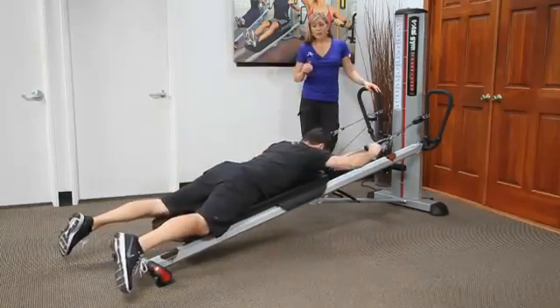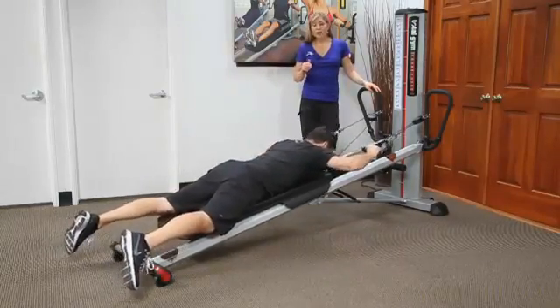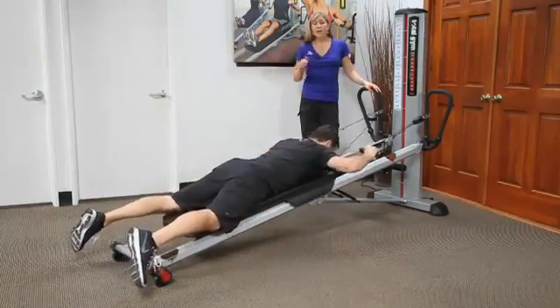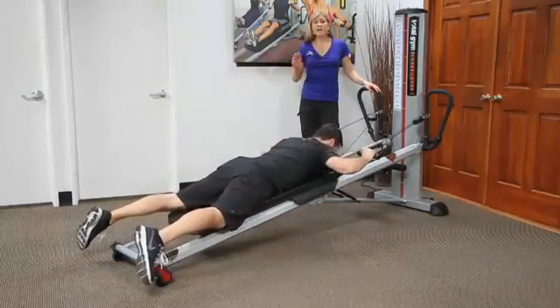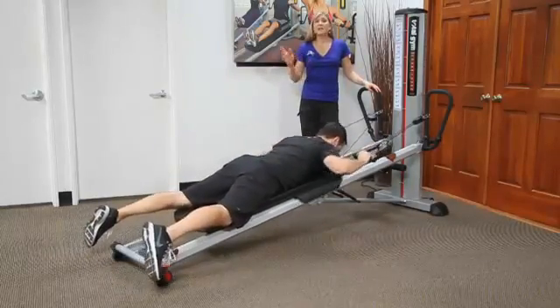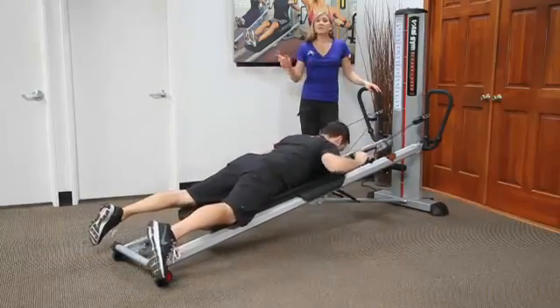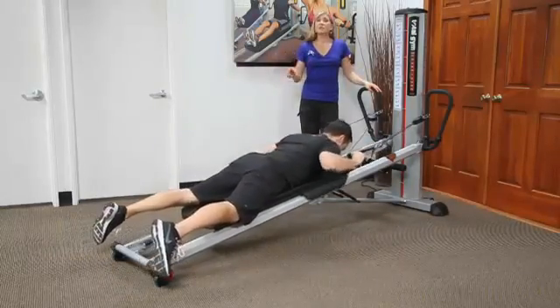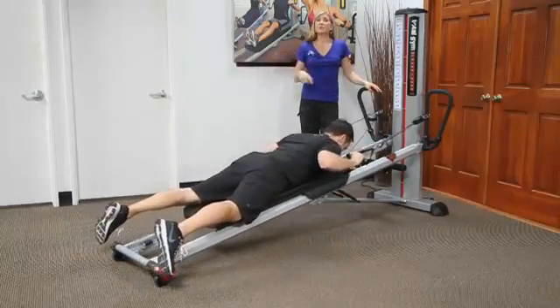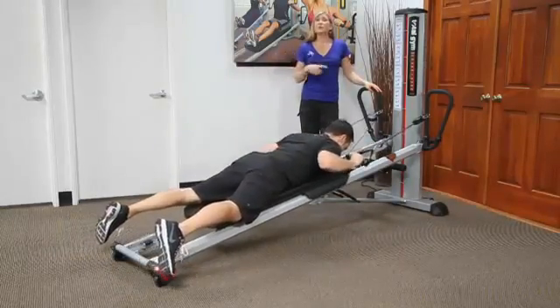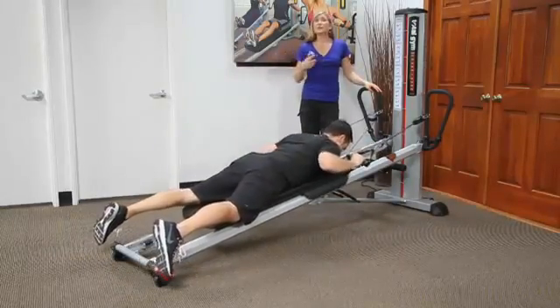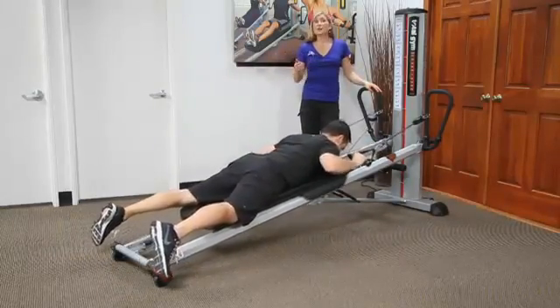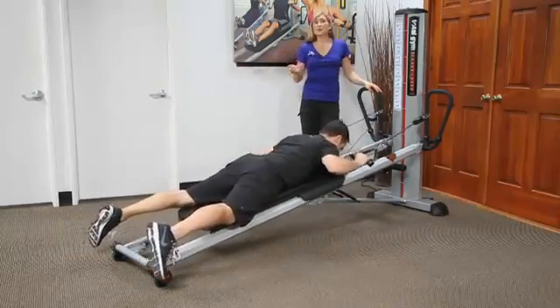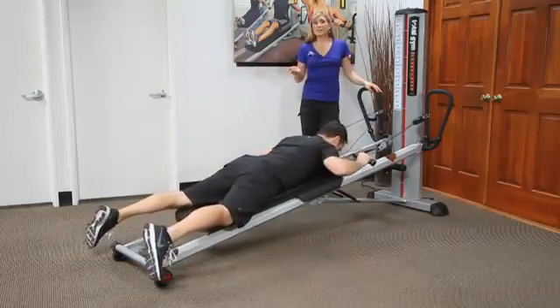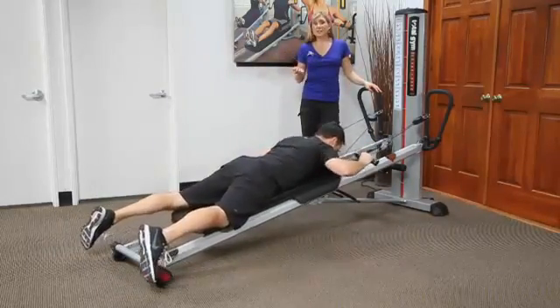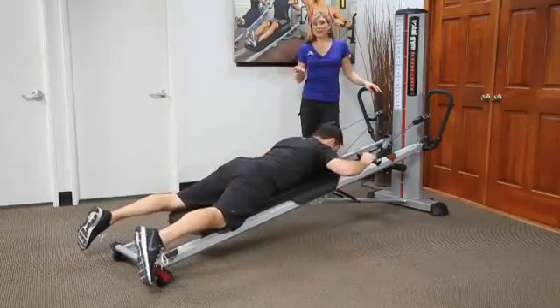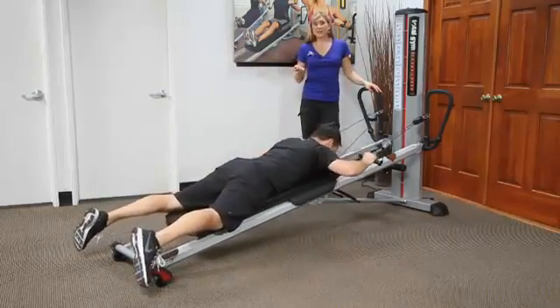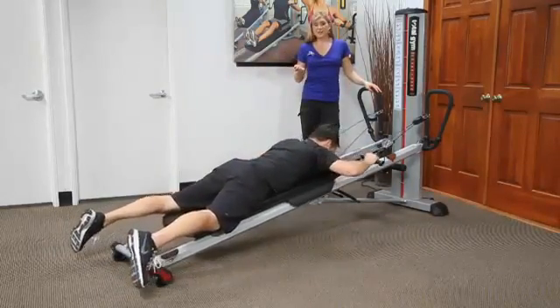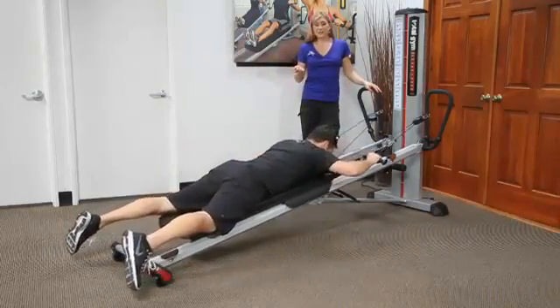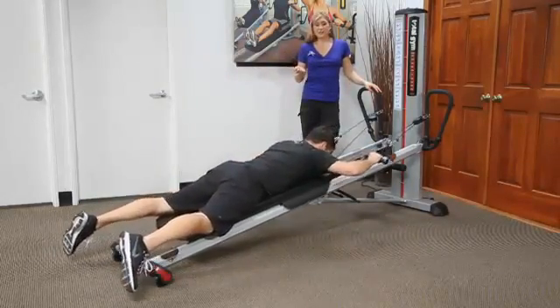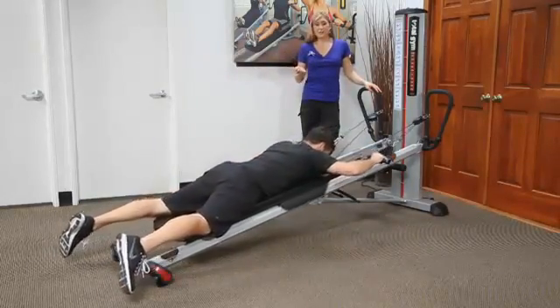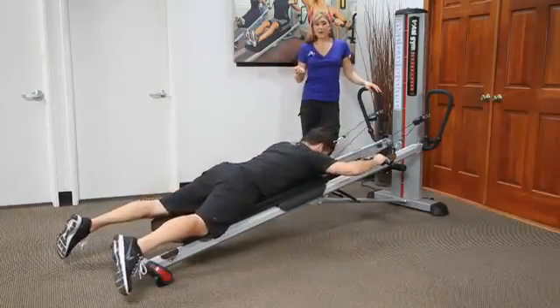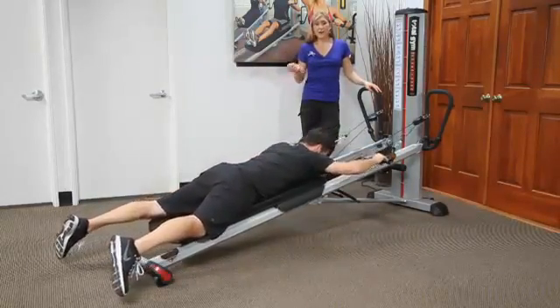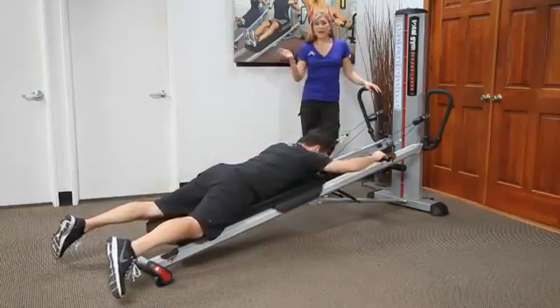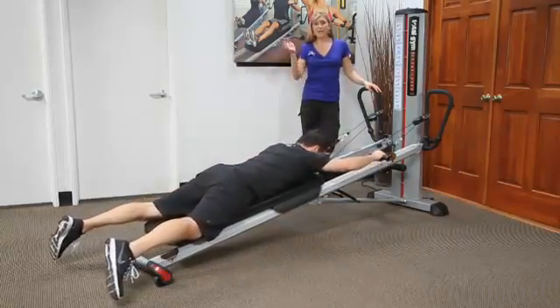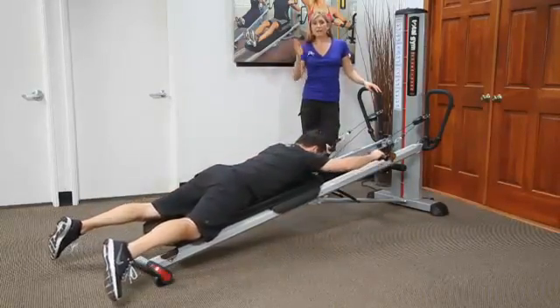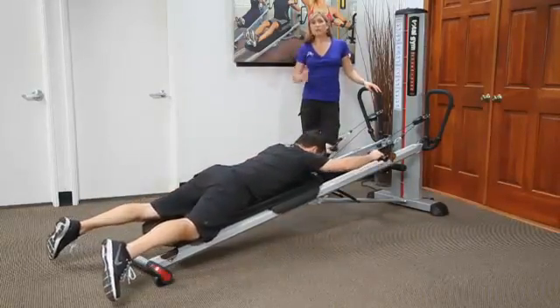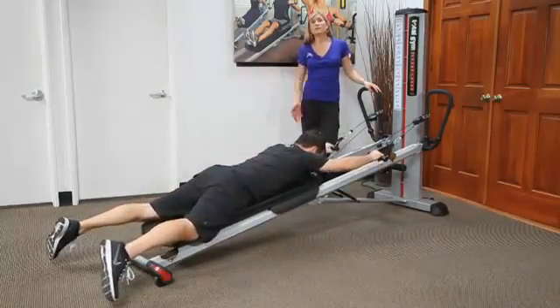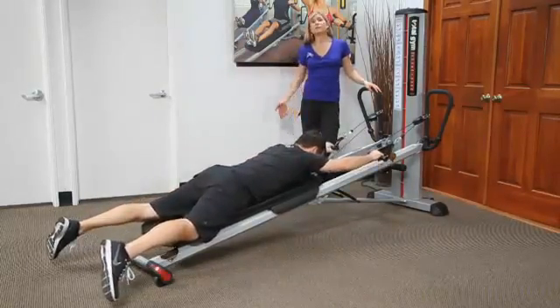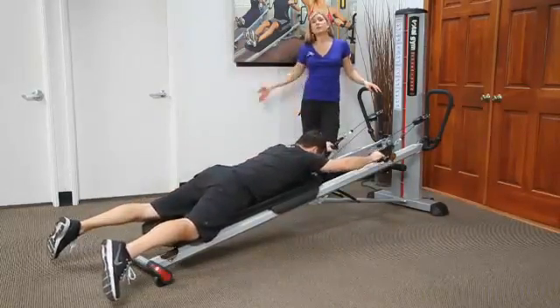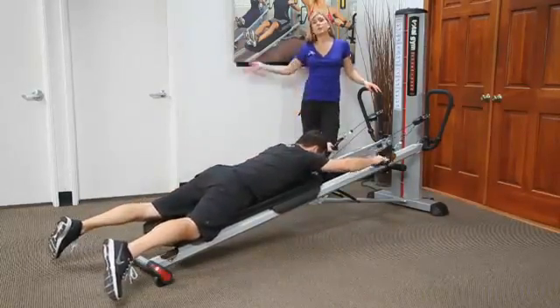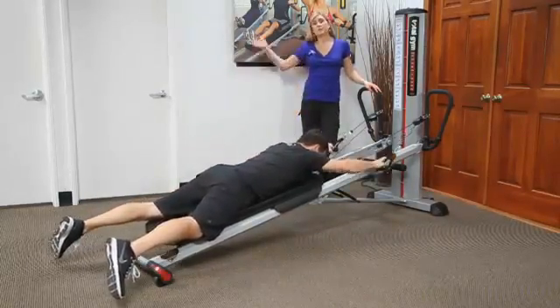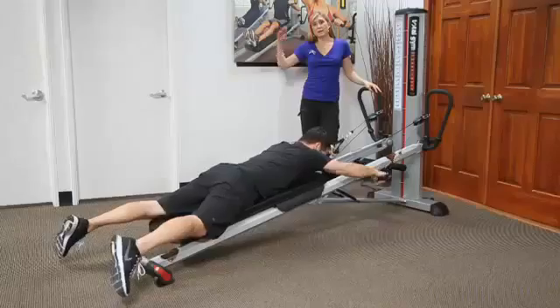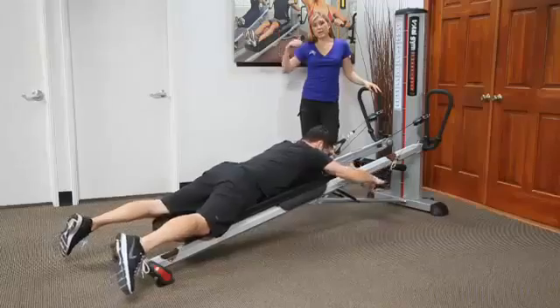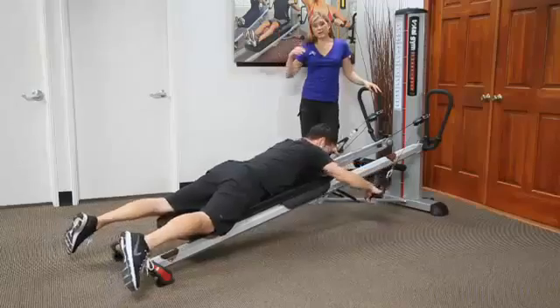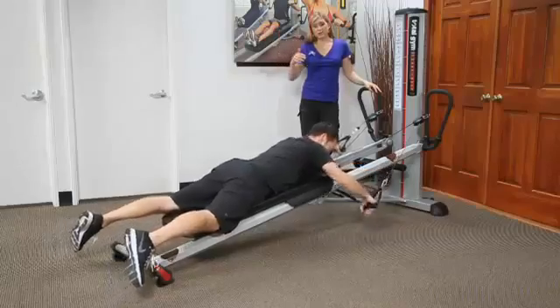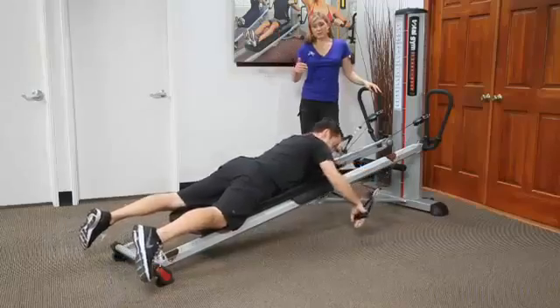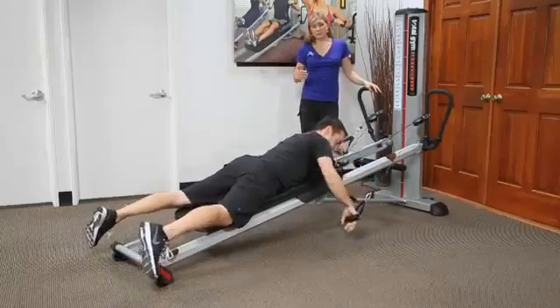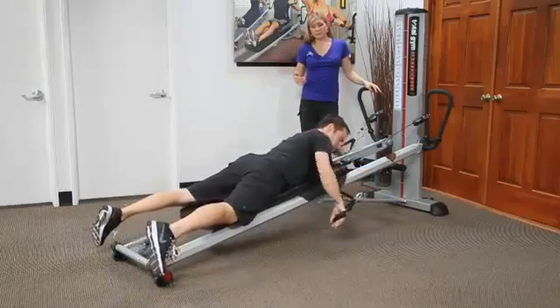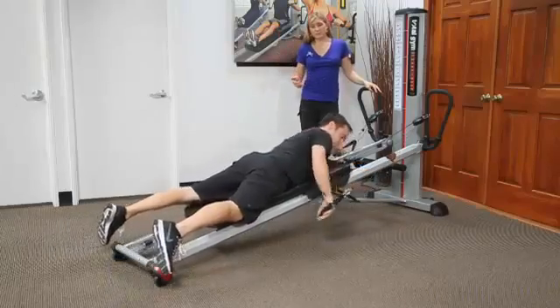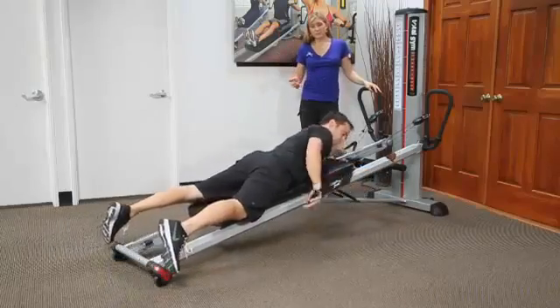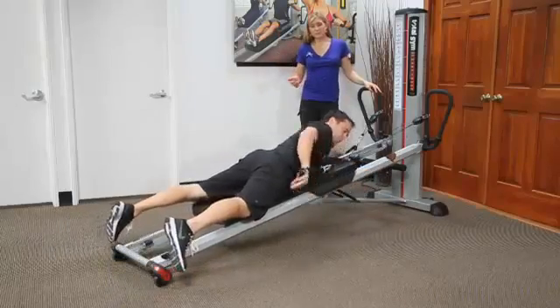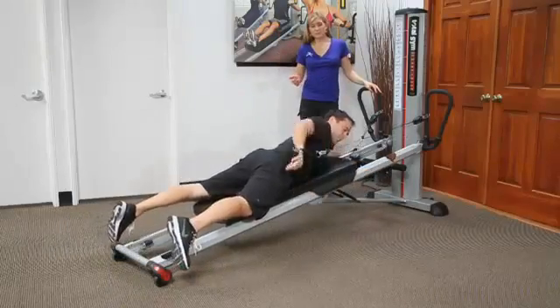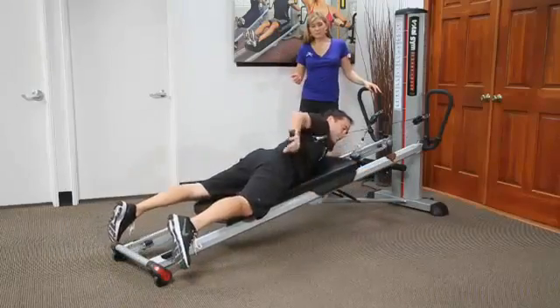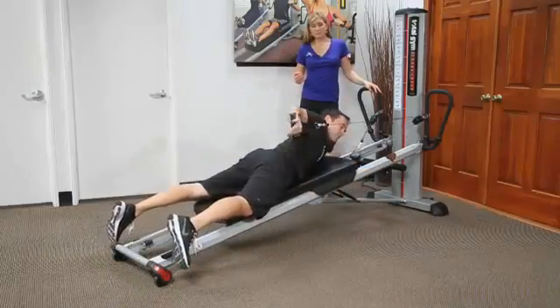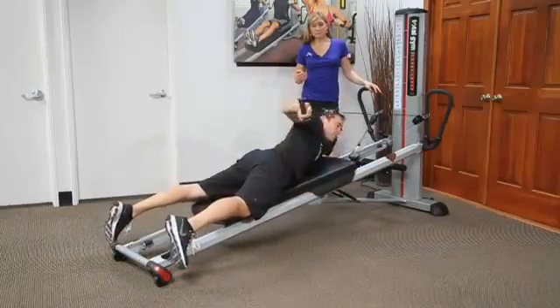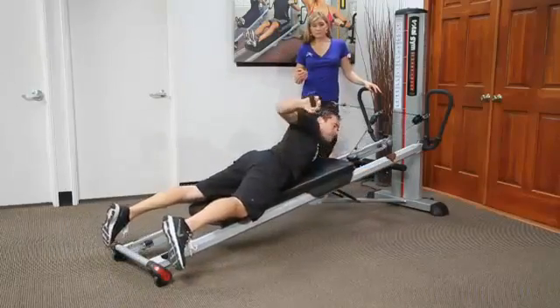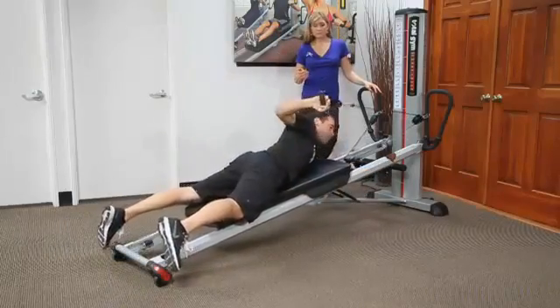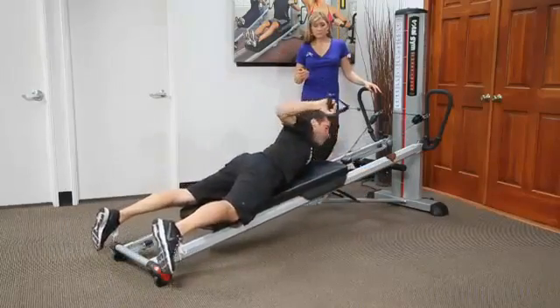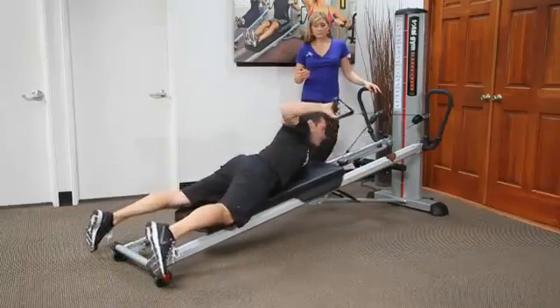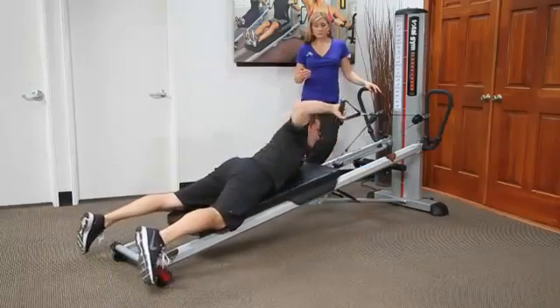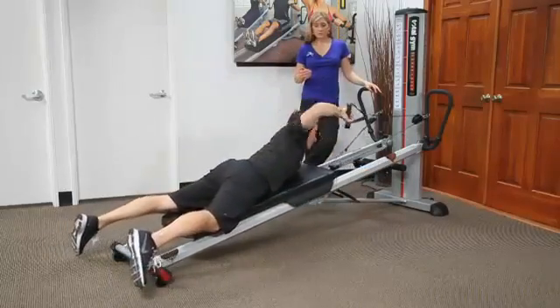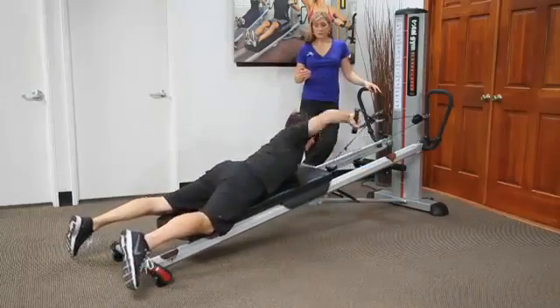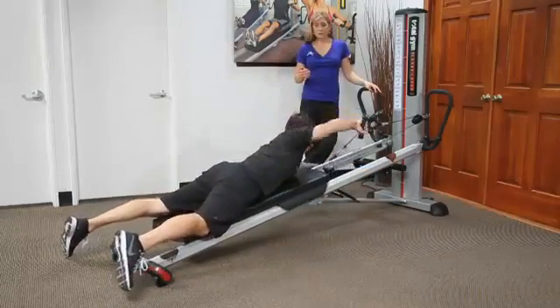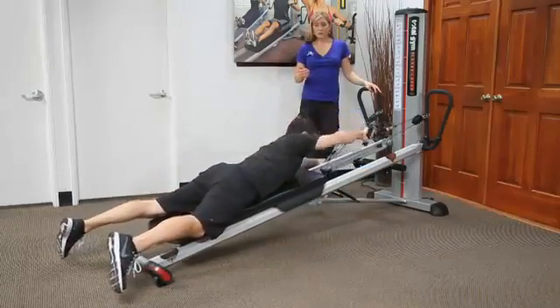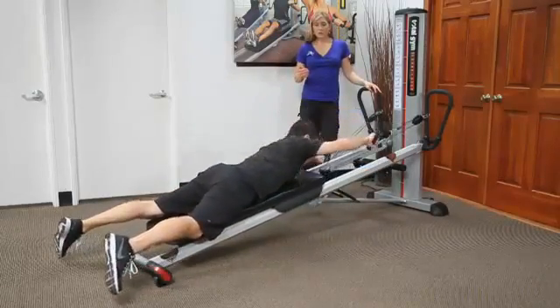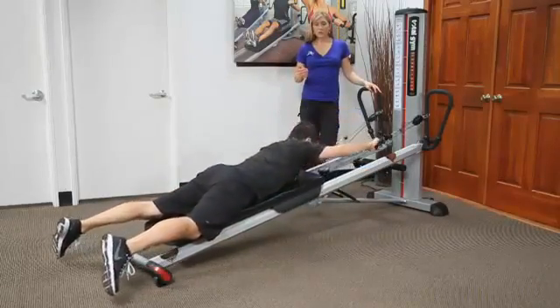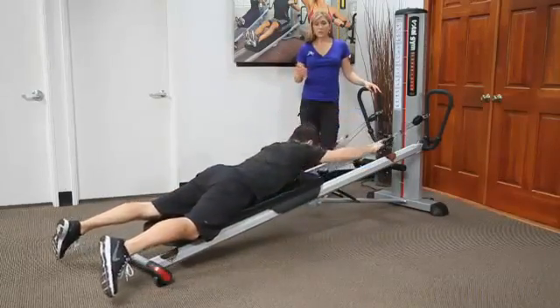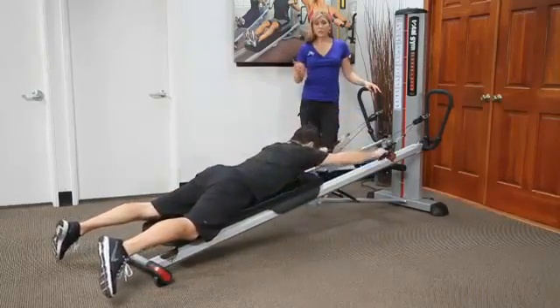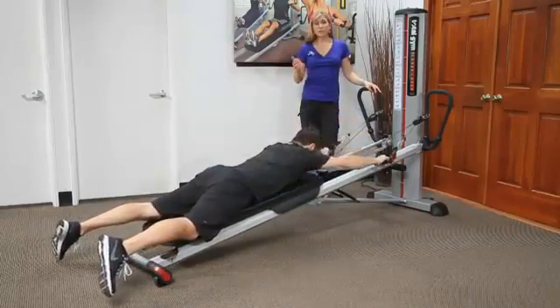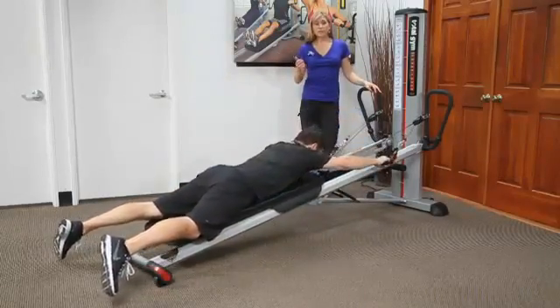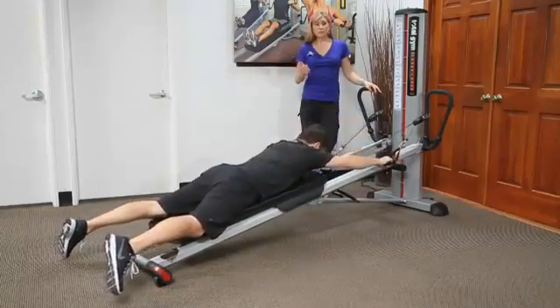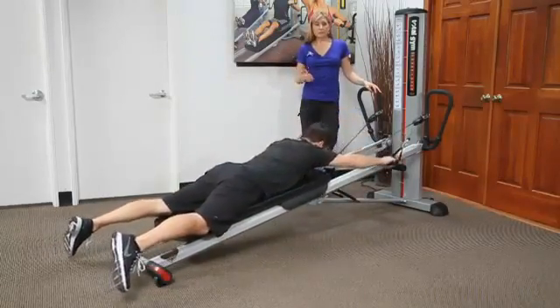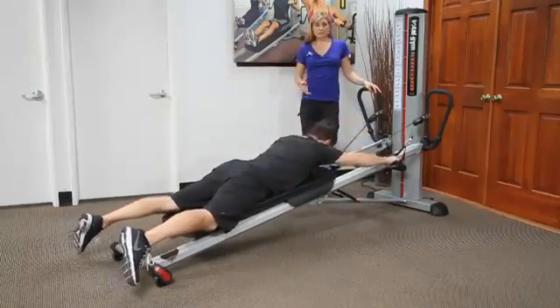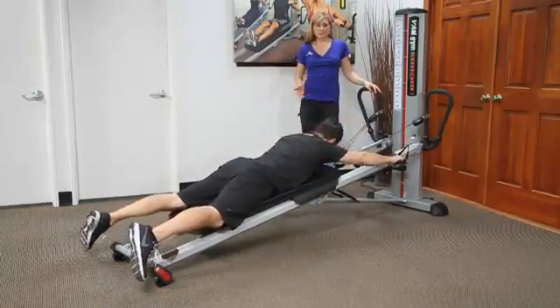You can then bring it all together by adding more of a swimming action, which is really nice.